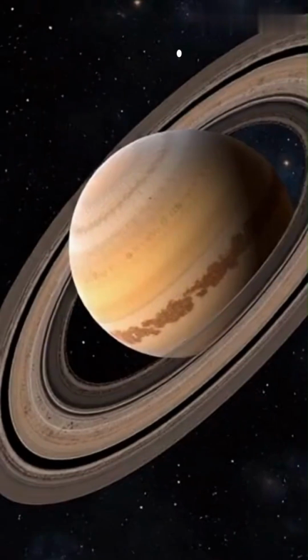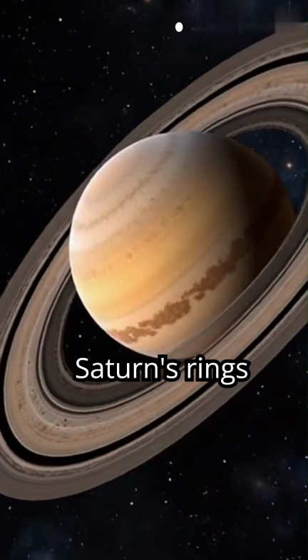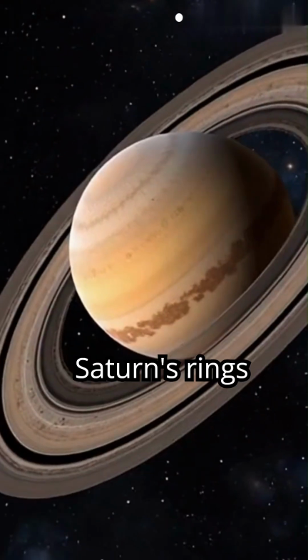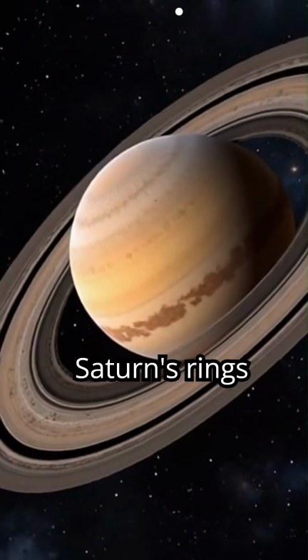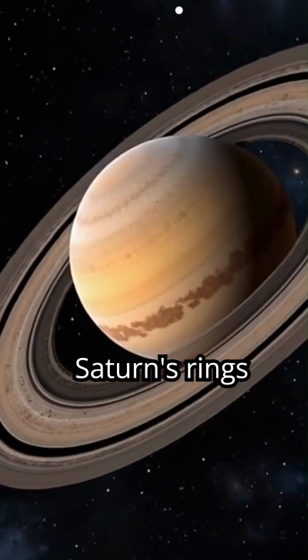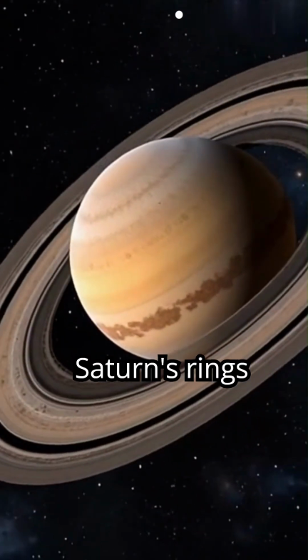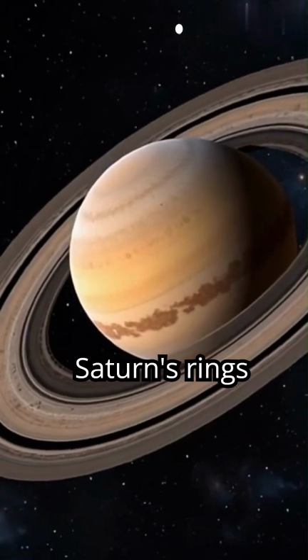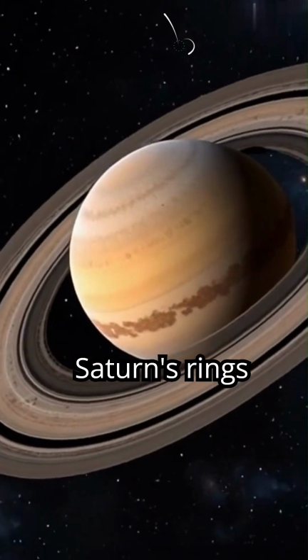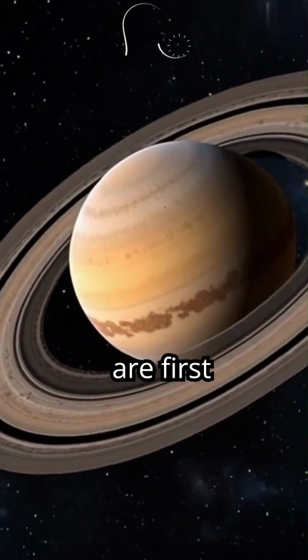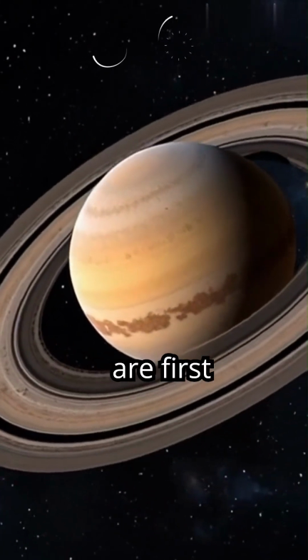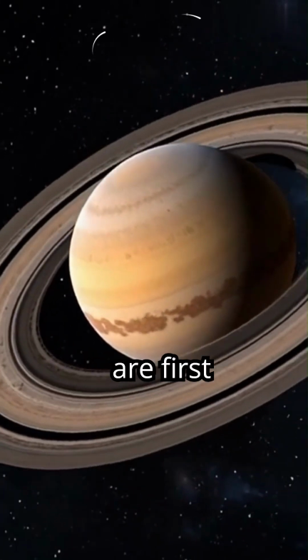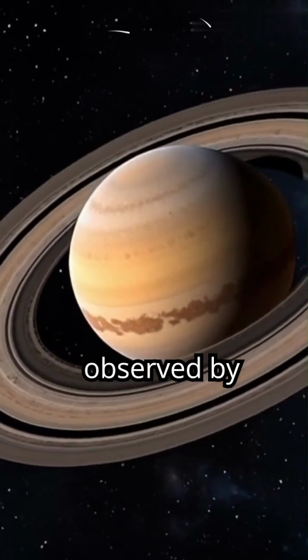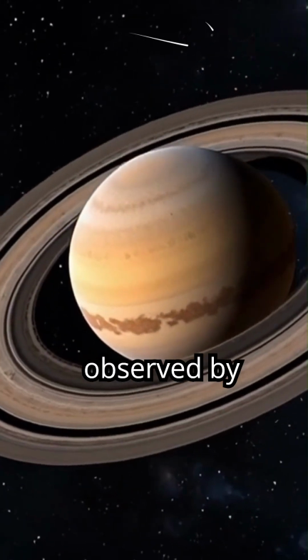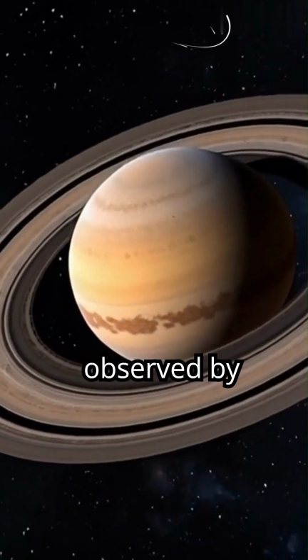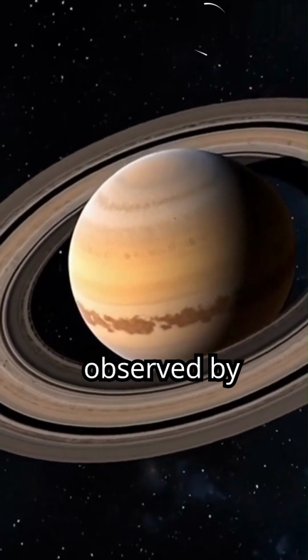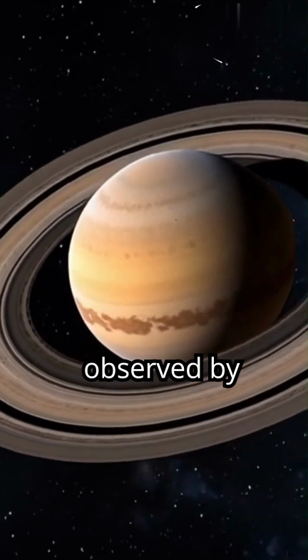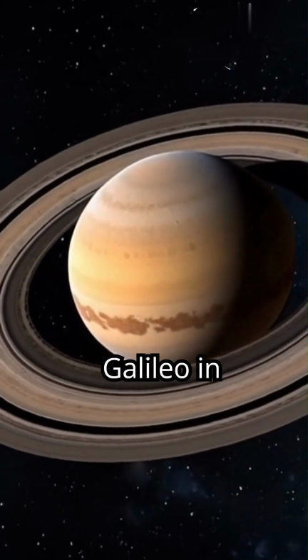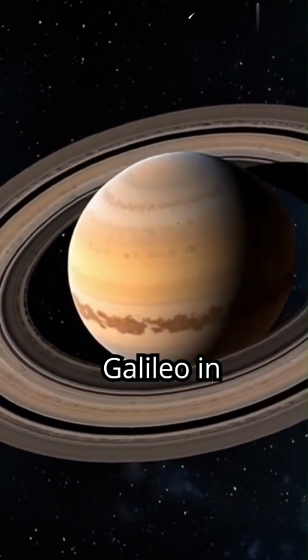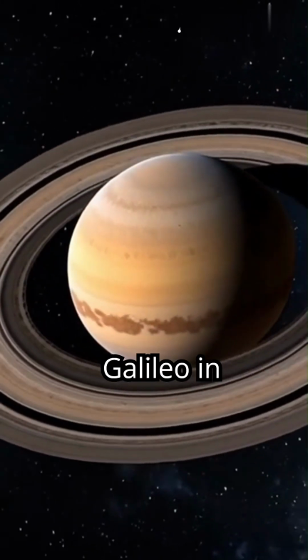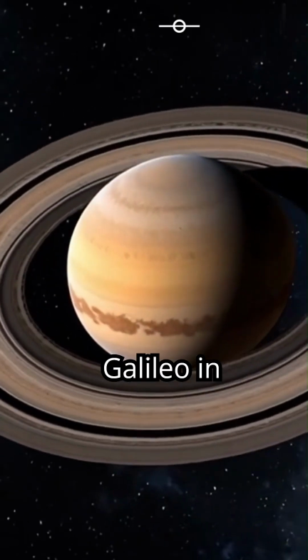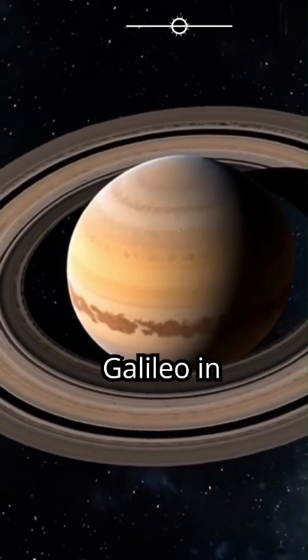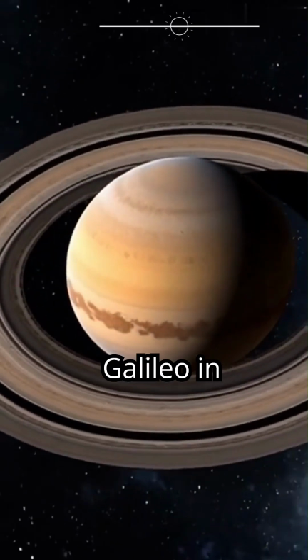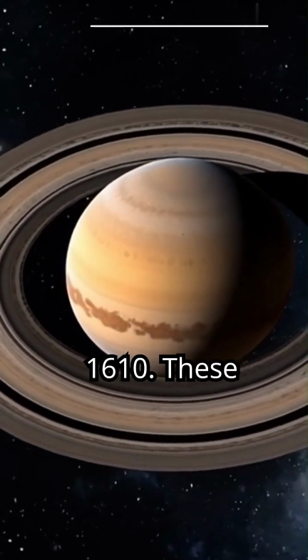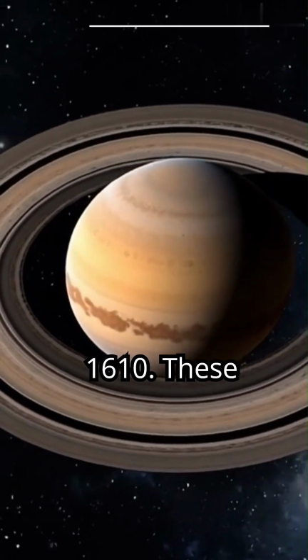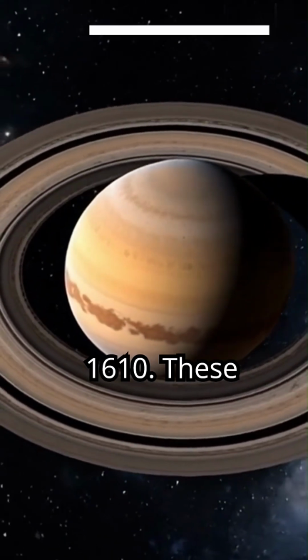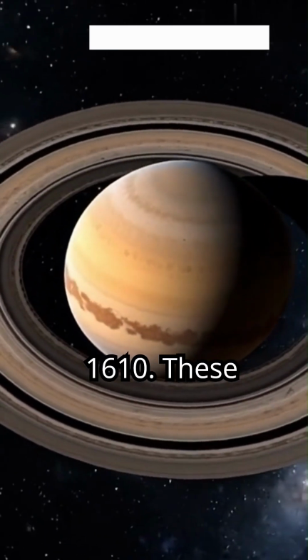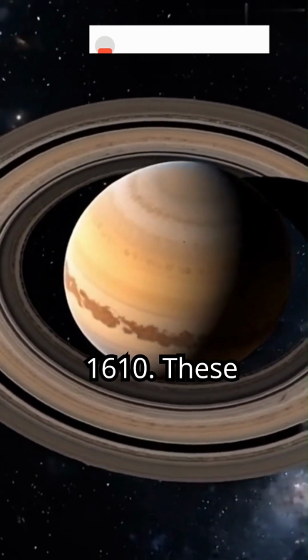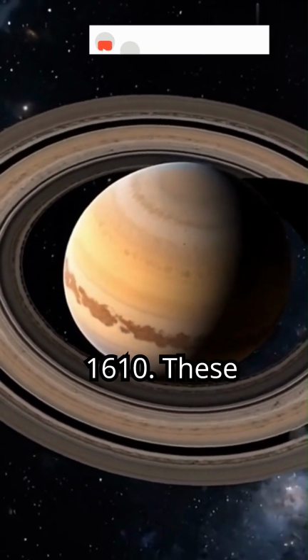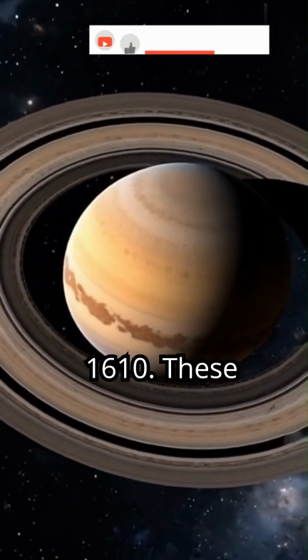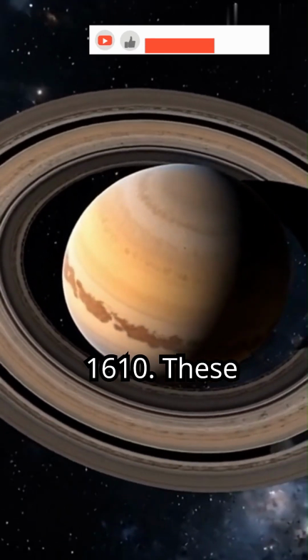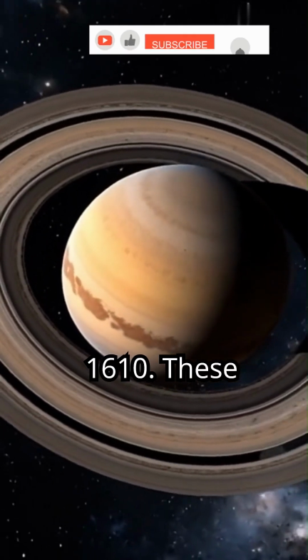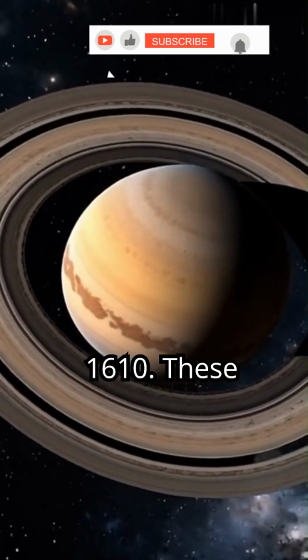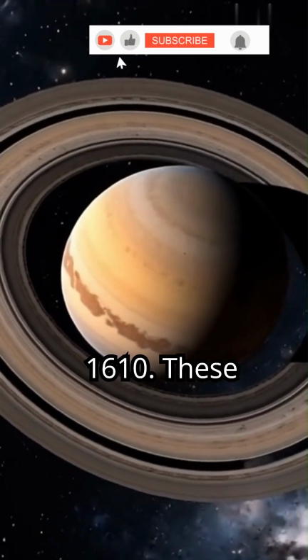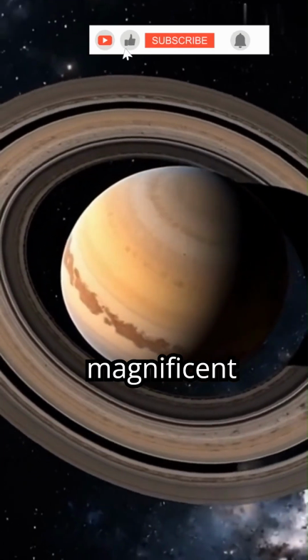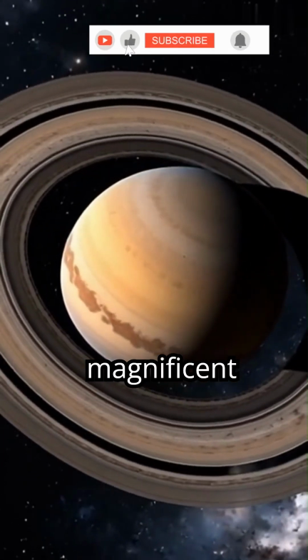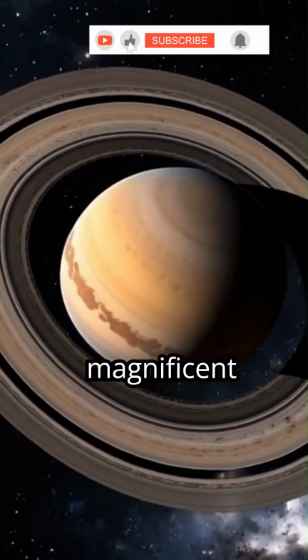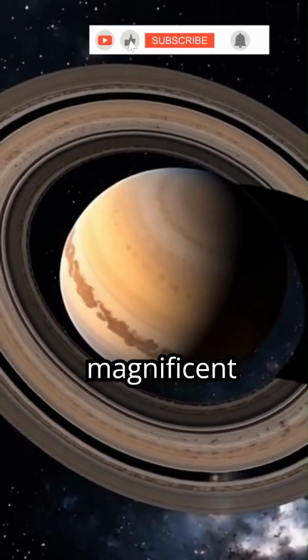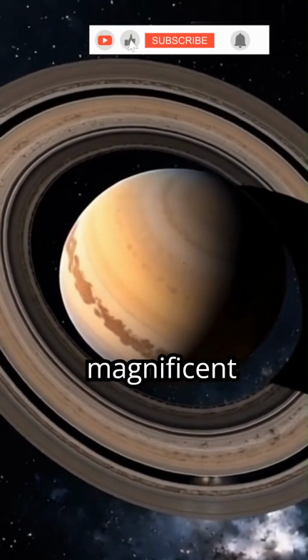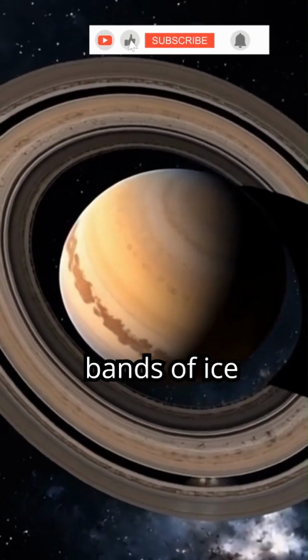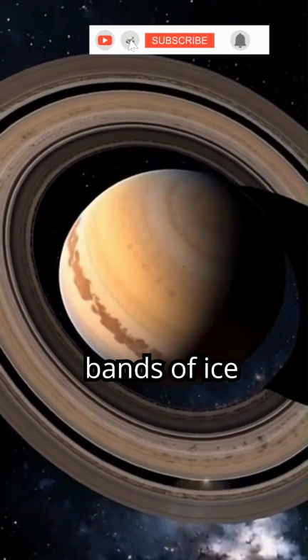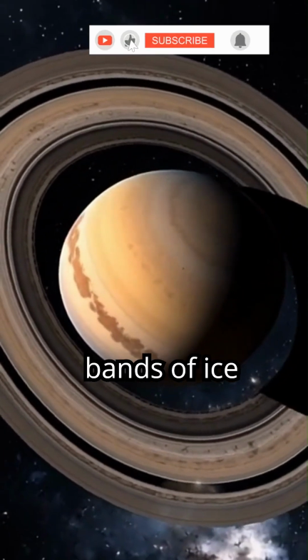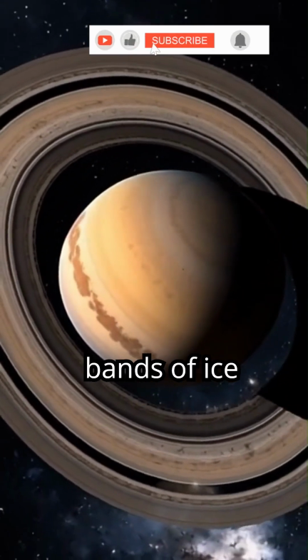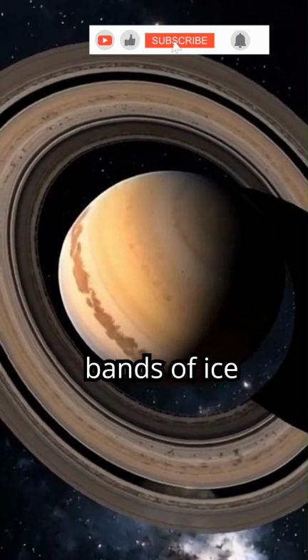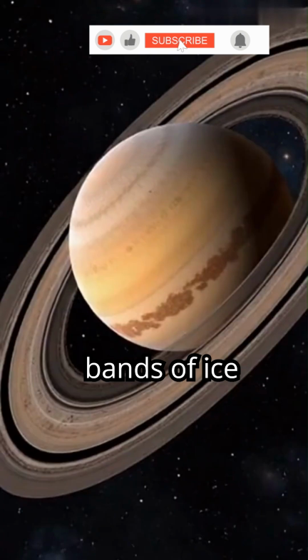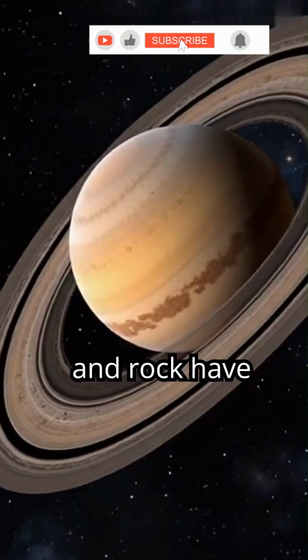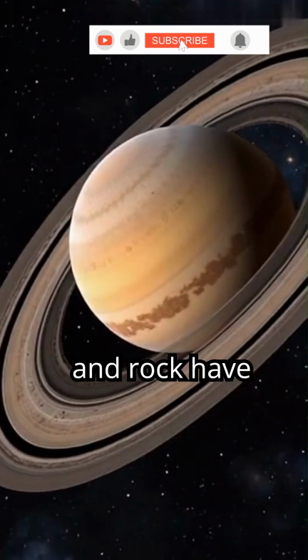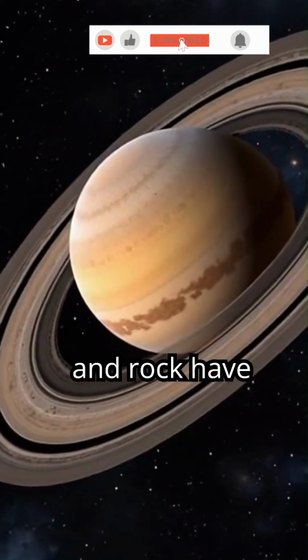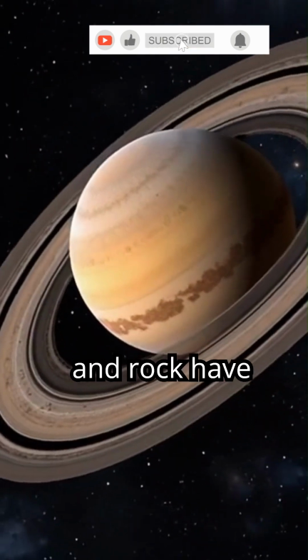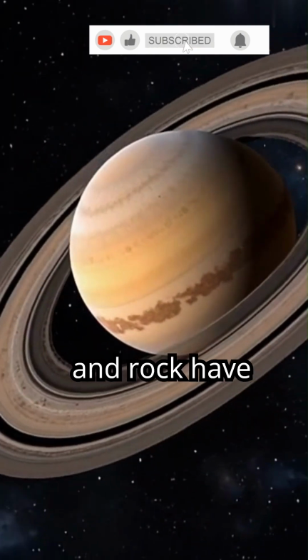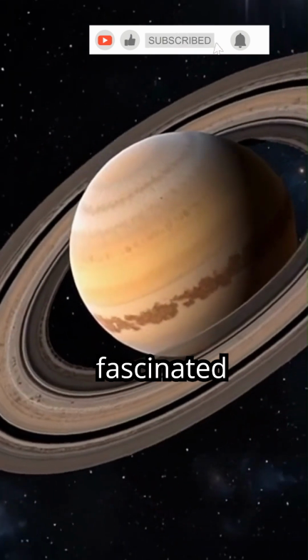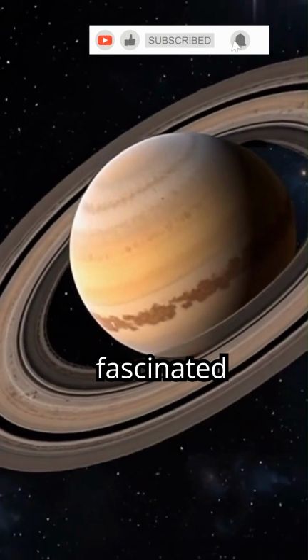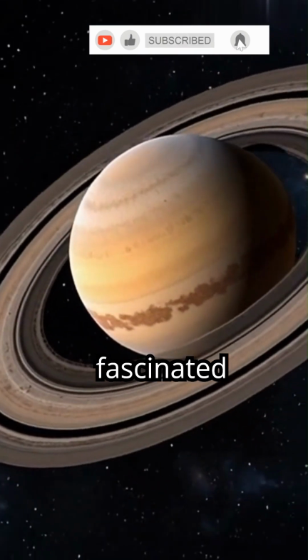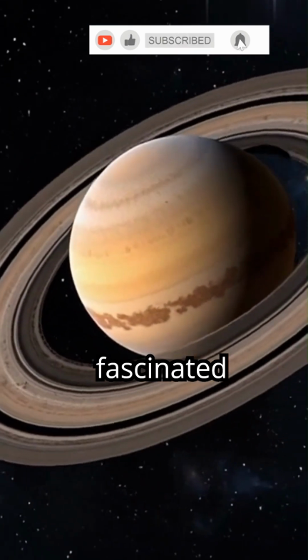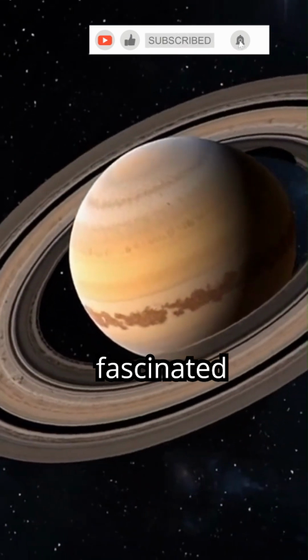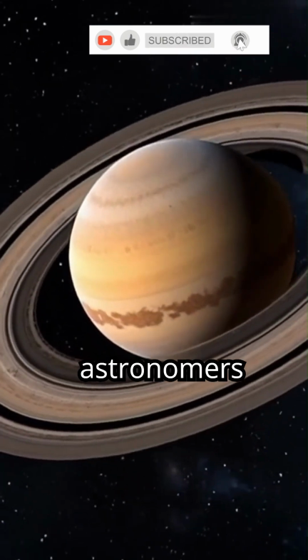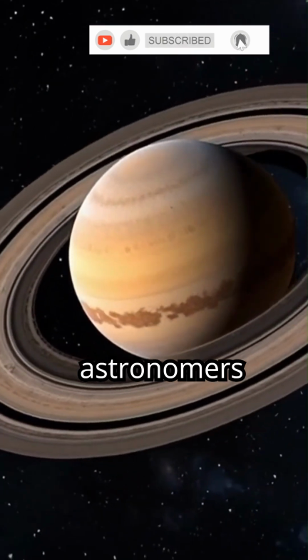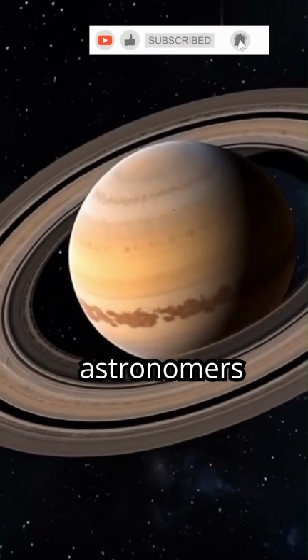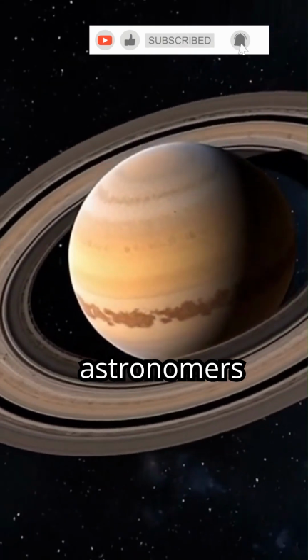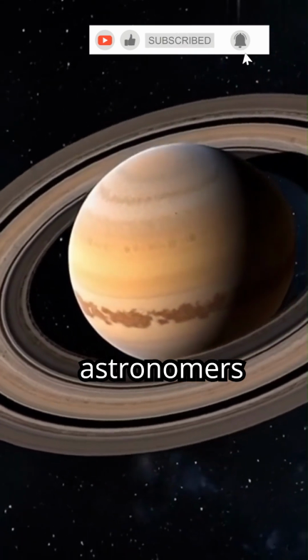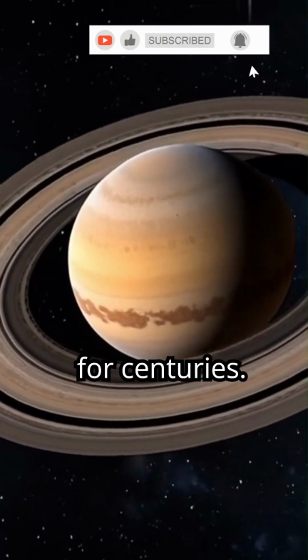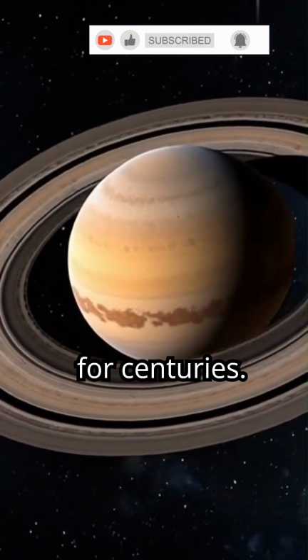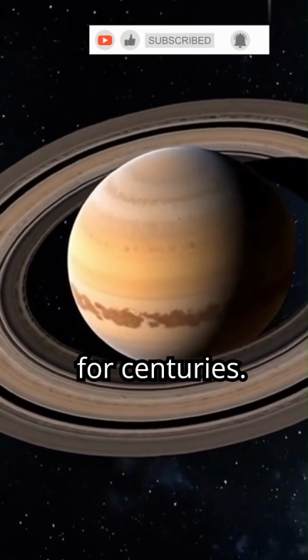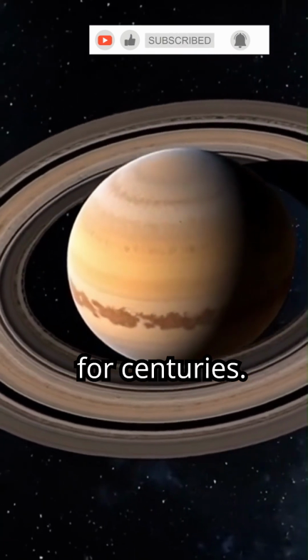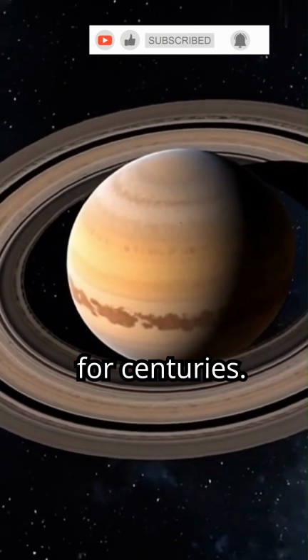Saturn's rings were first observed by Galileo in 1610. These magnificent bands of ice and rock have fascinated astronomers for centuries.